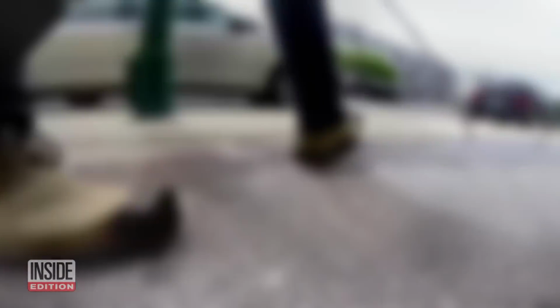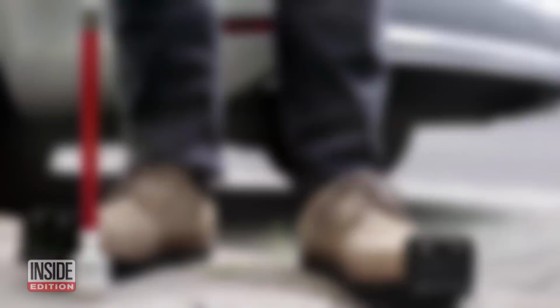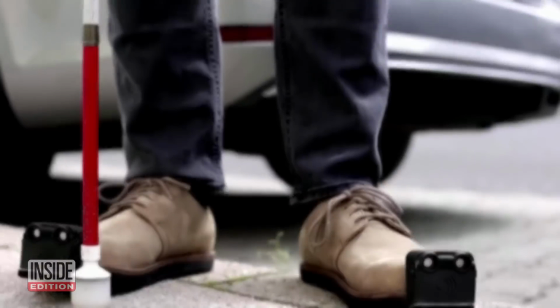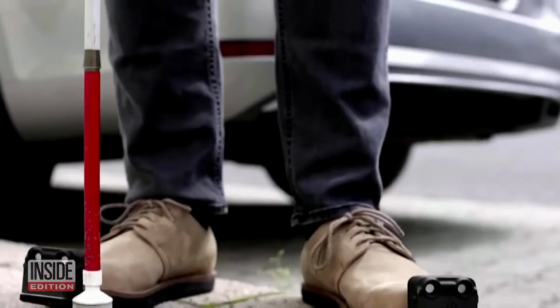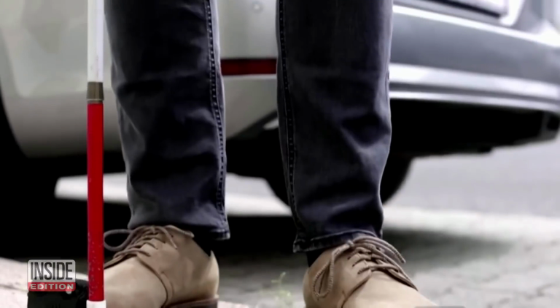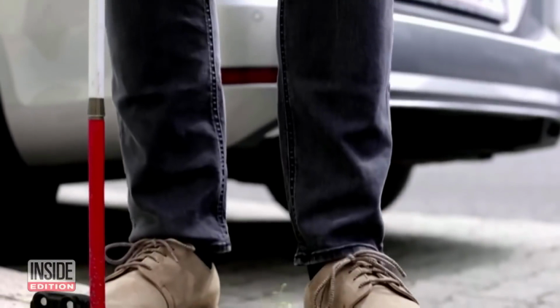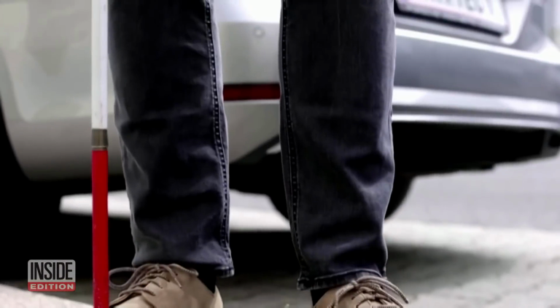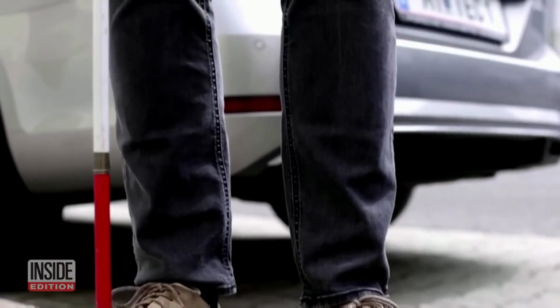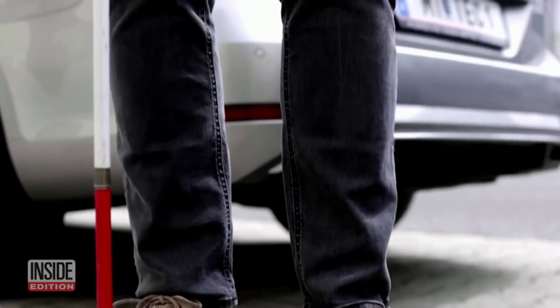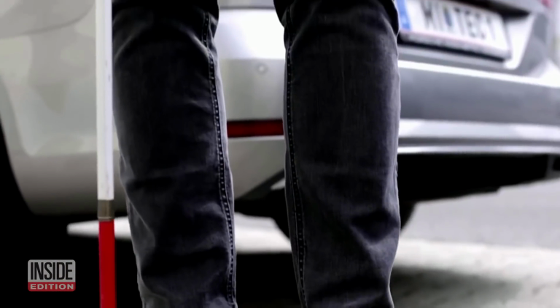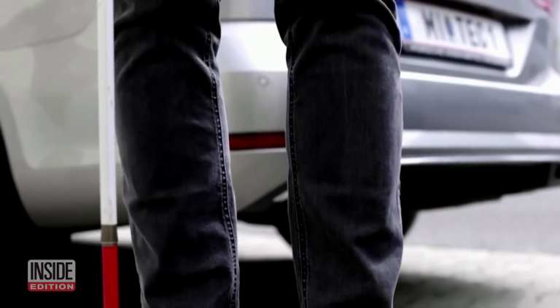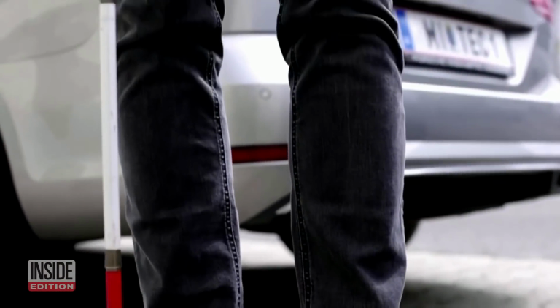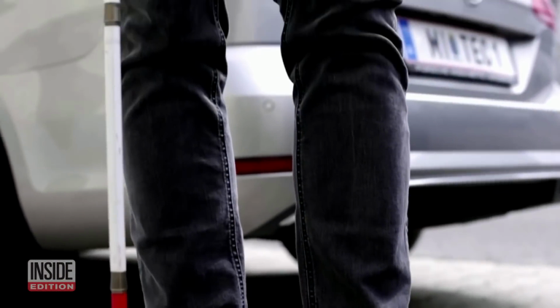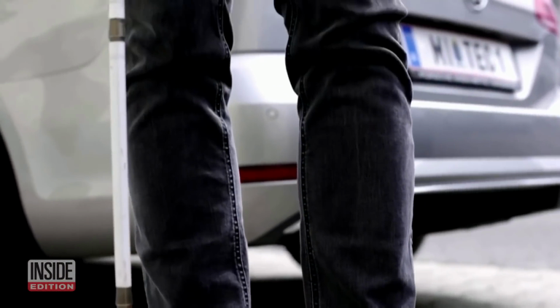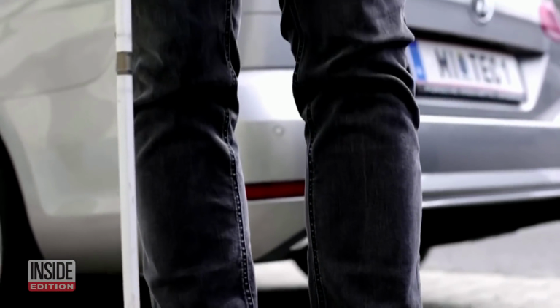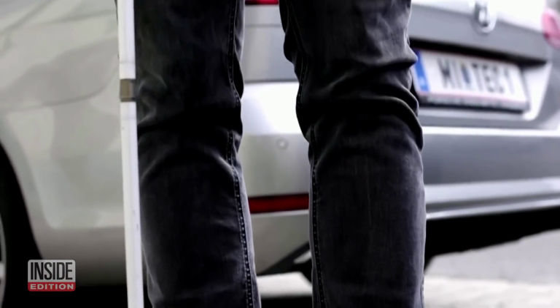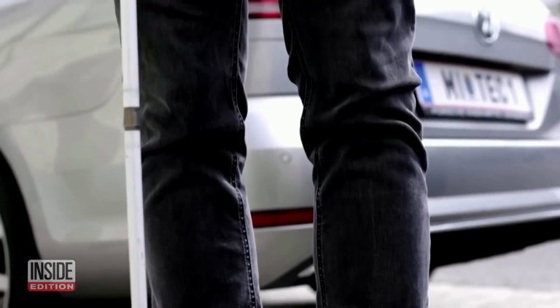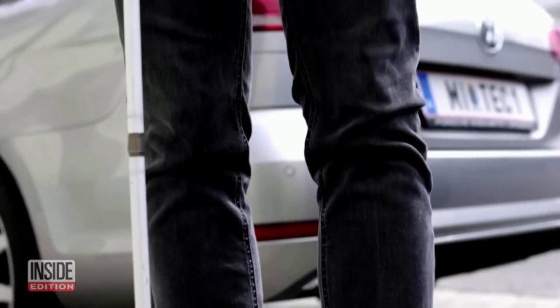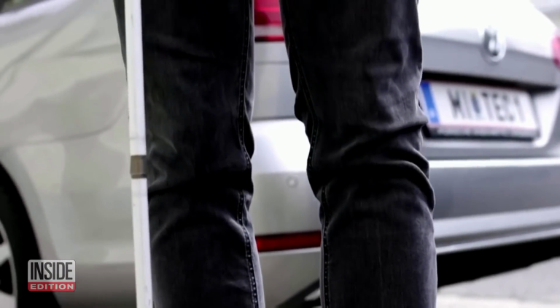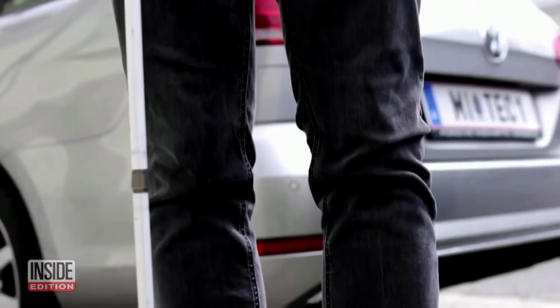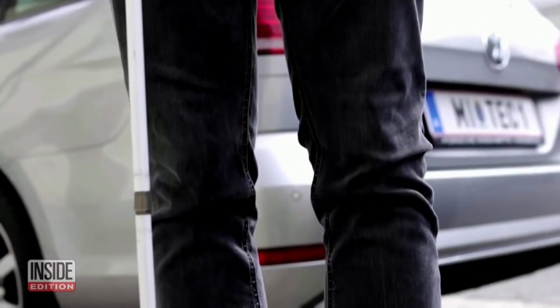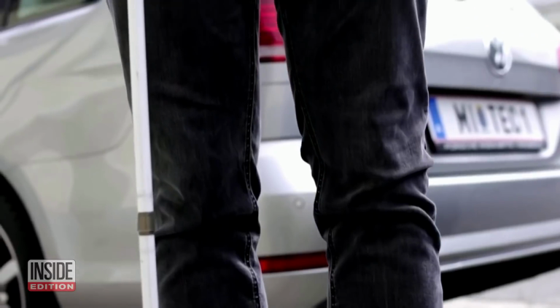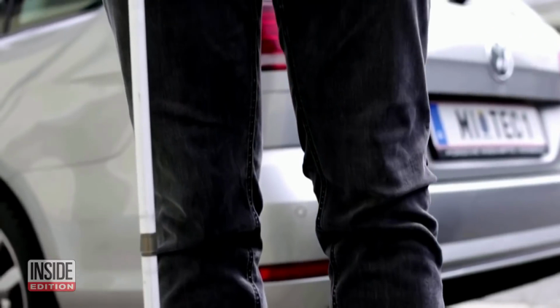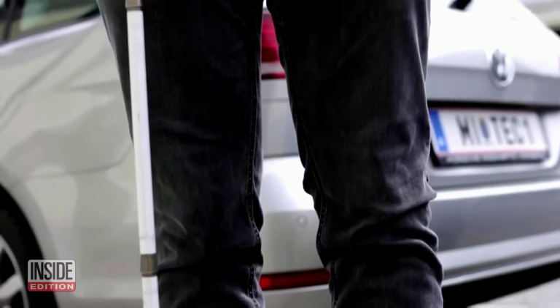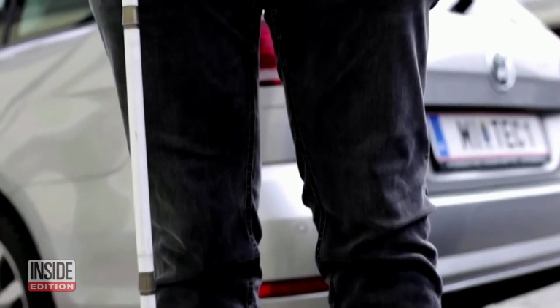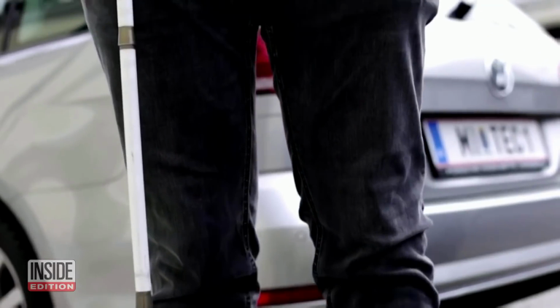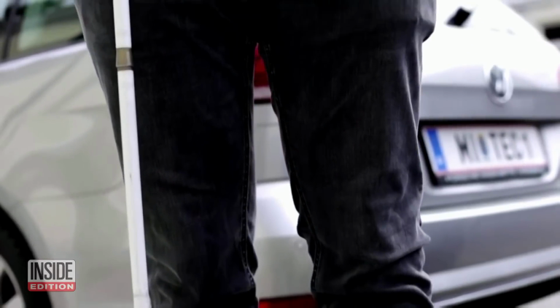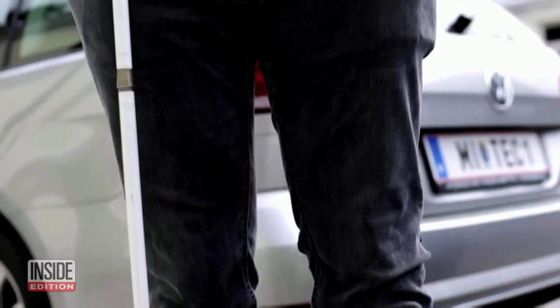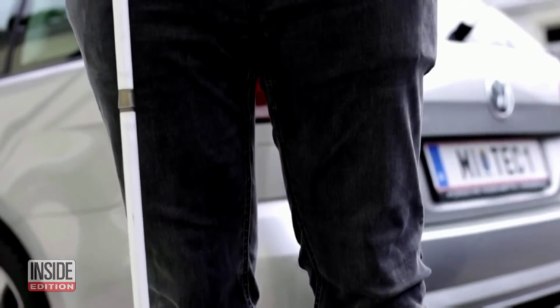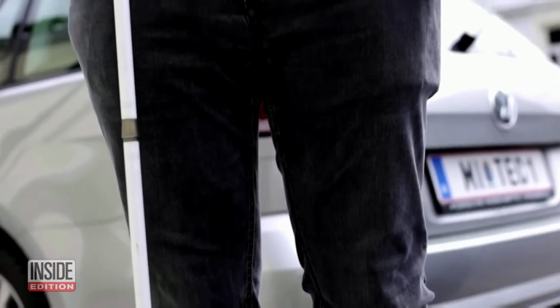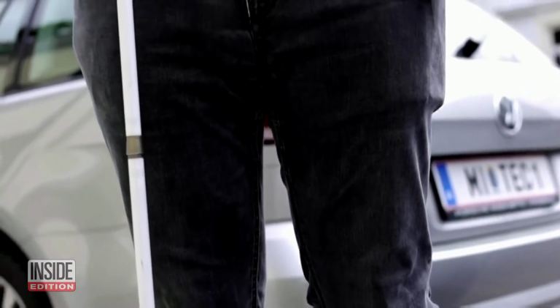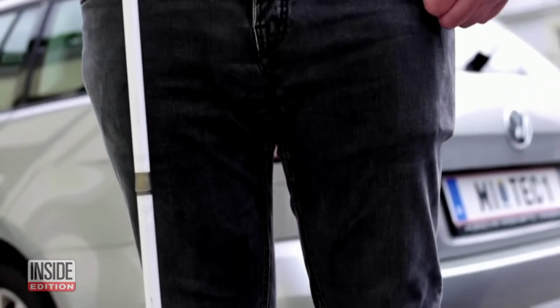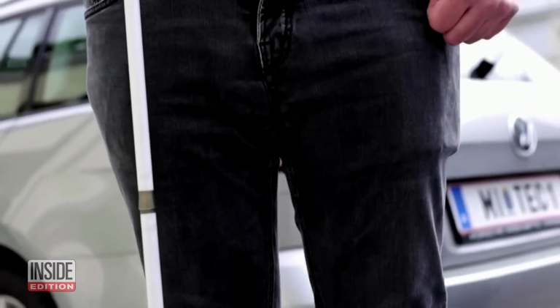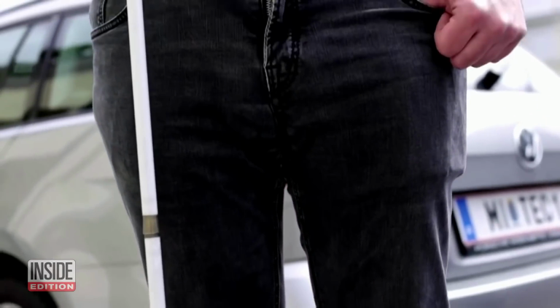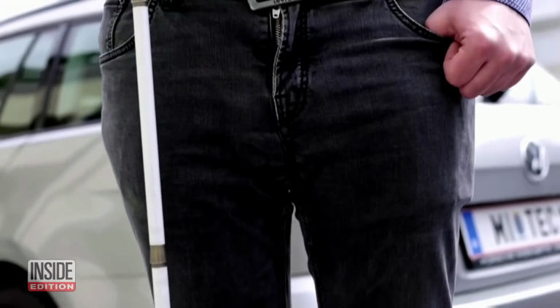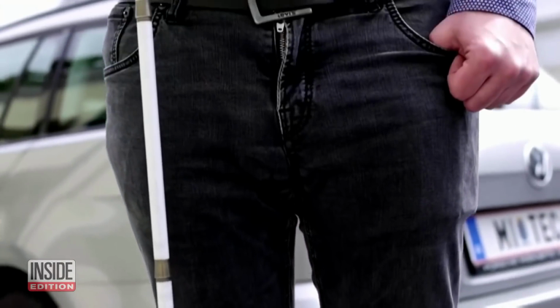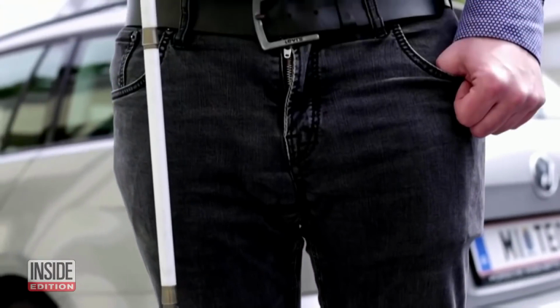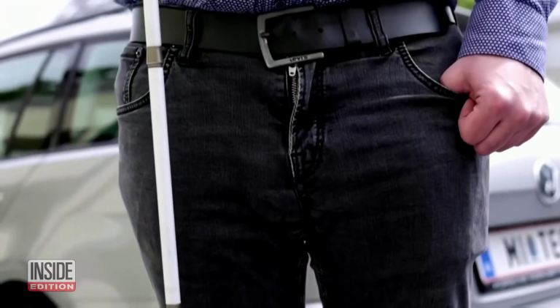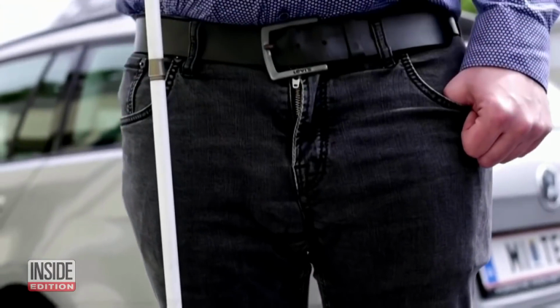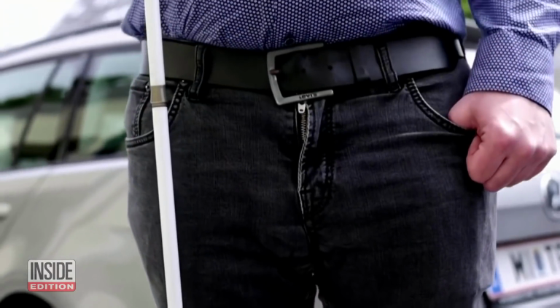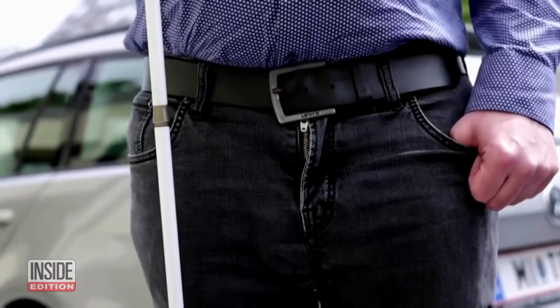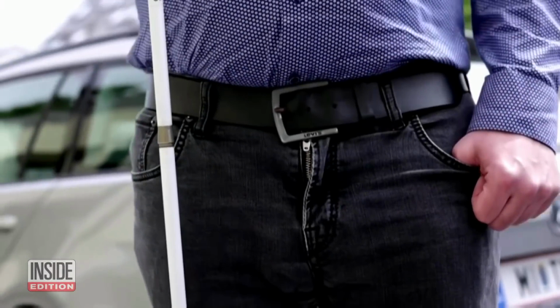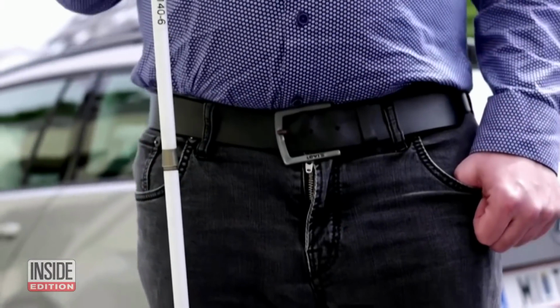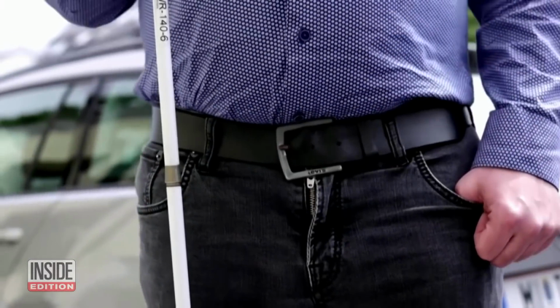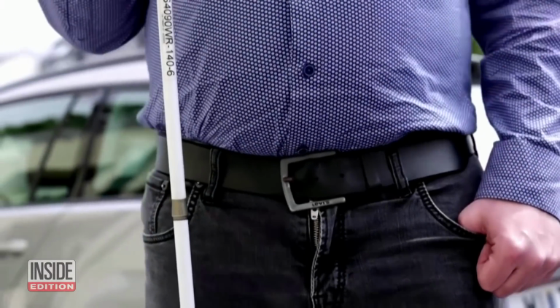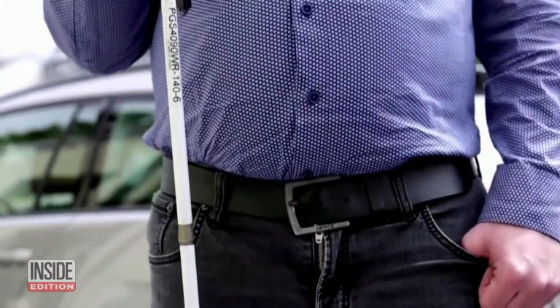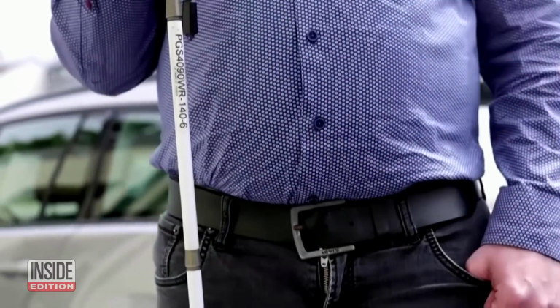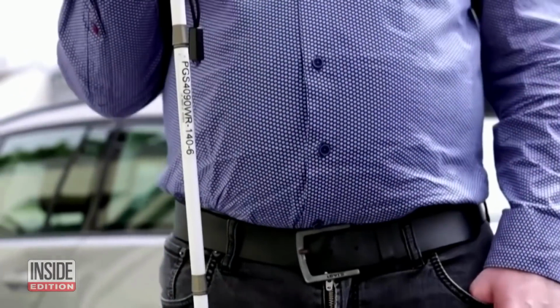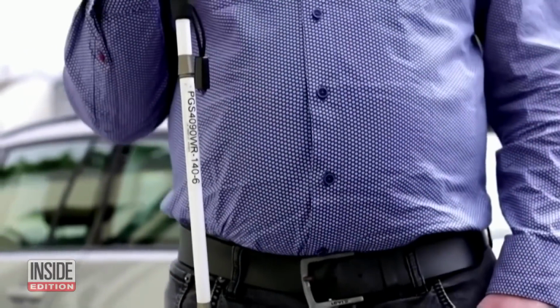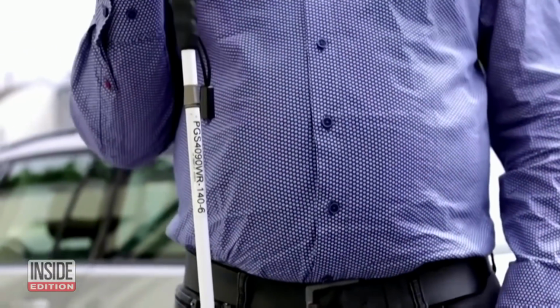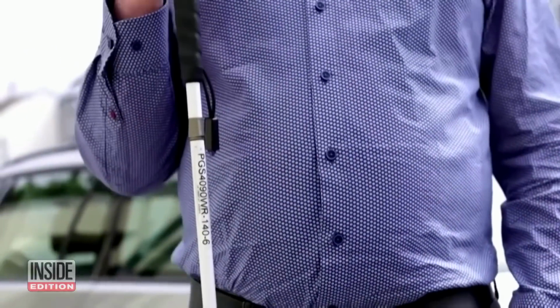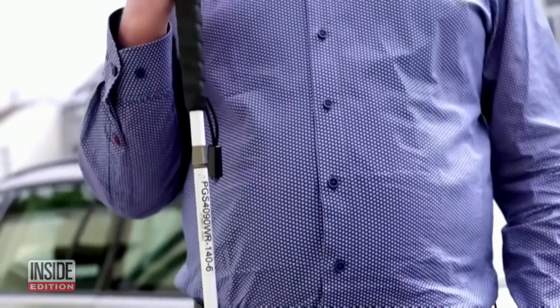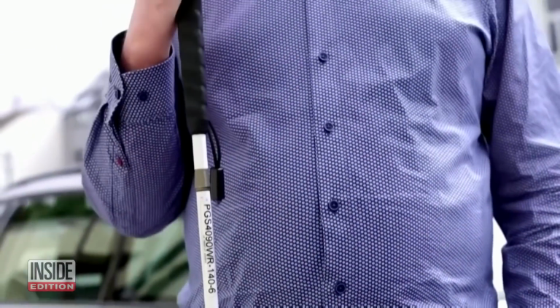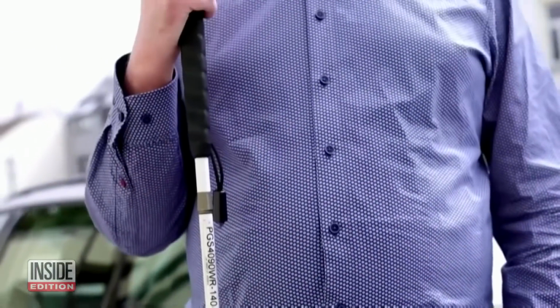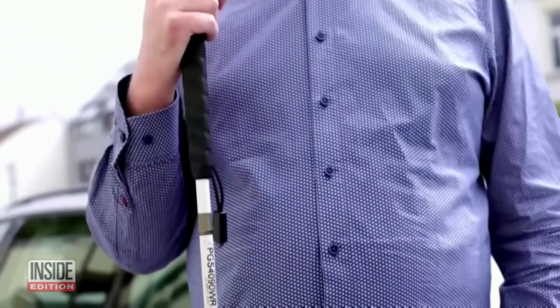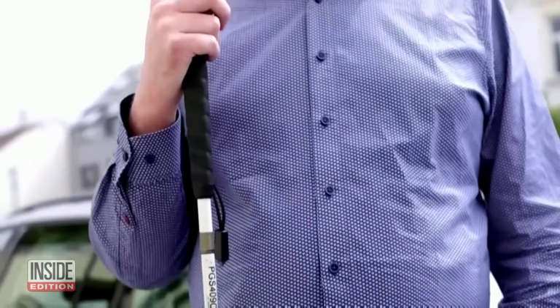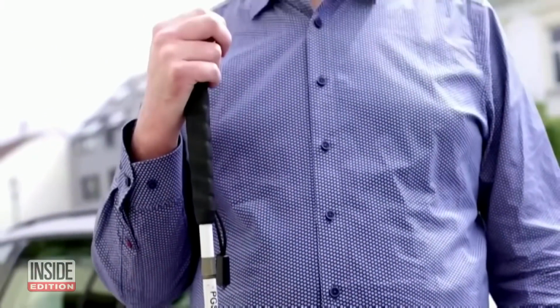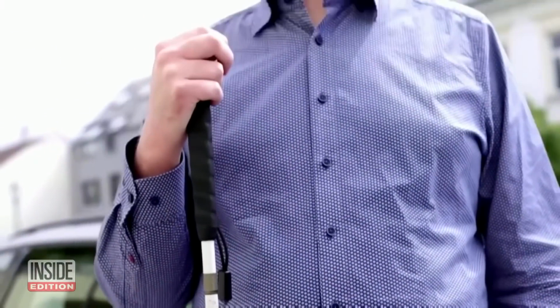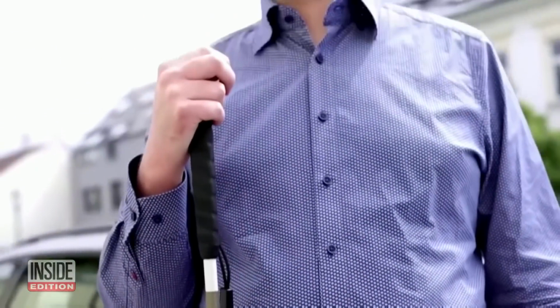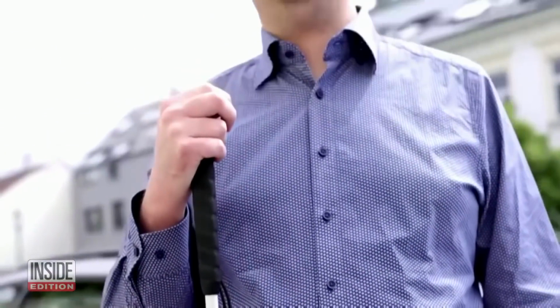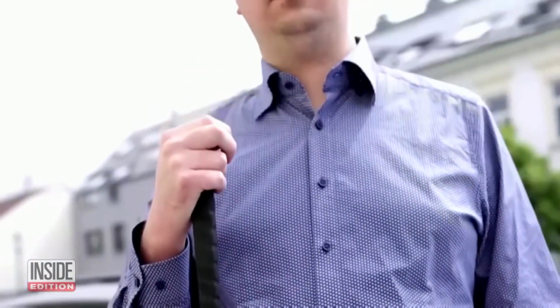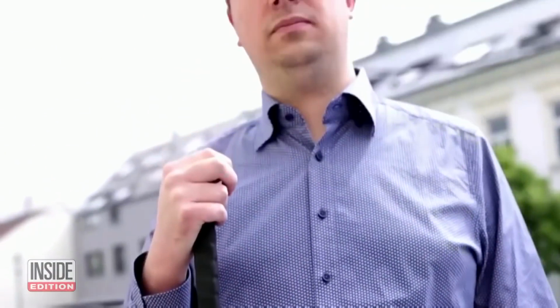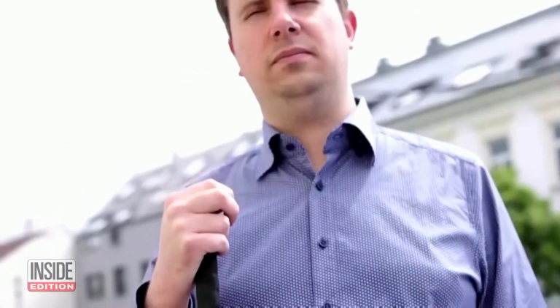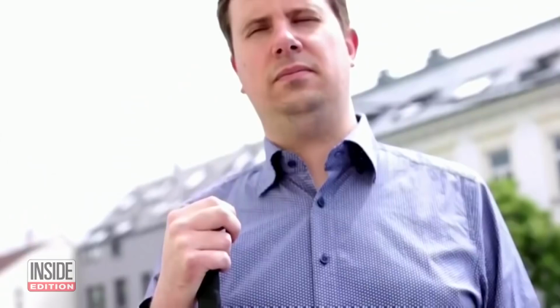When the shoes detect an obstacle, they send a signal to the user by vibrating or by making a sound on the user's smartphone.